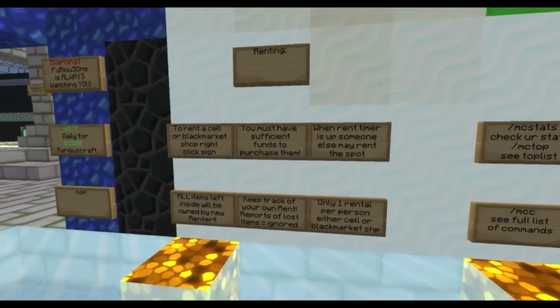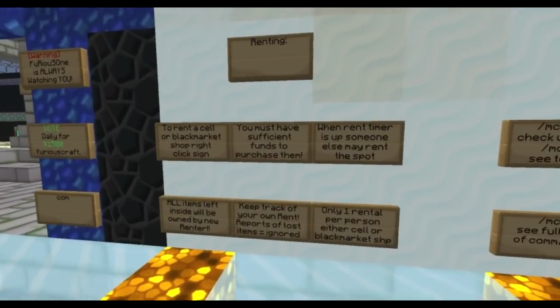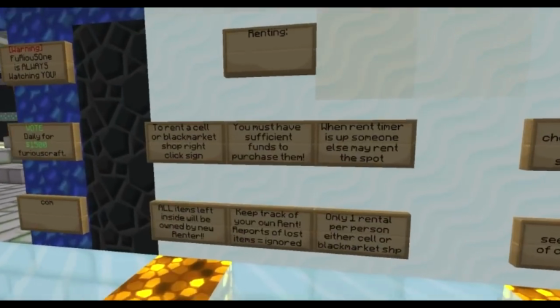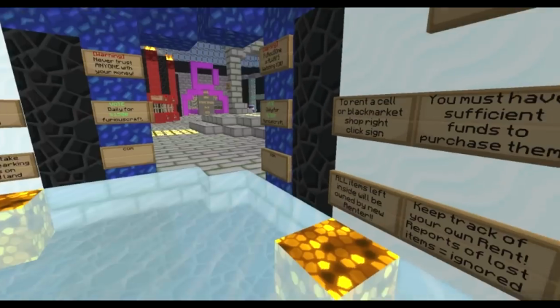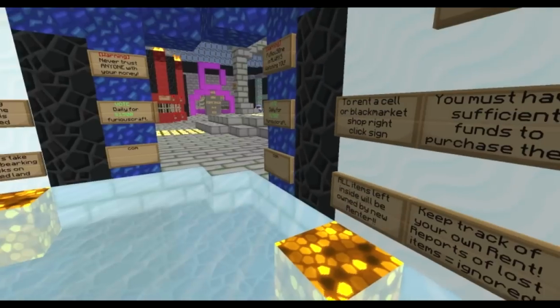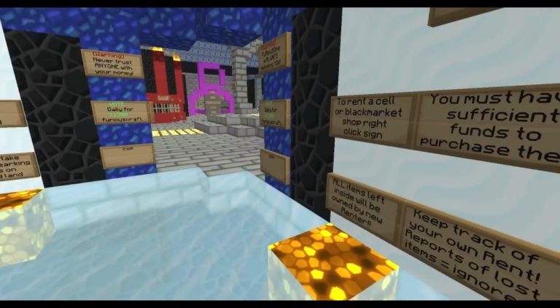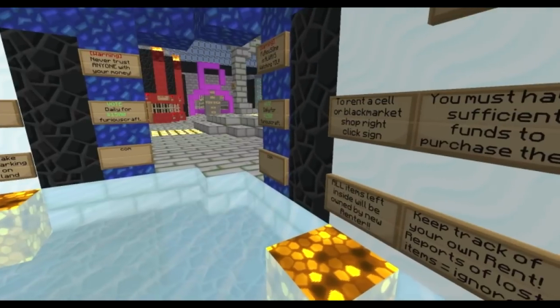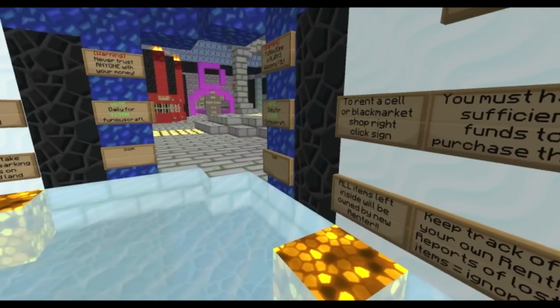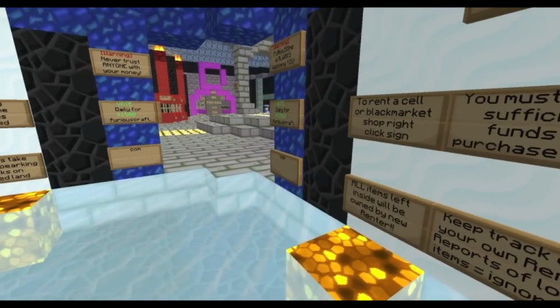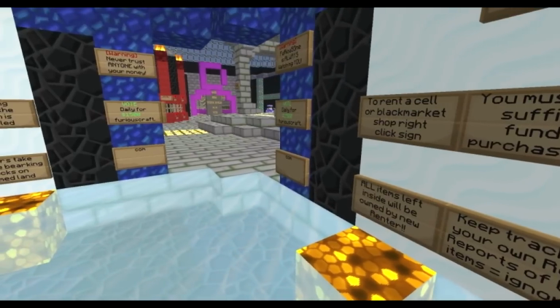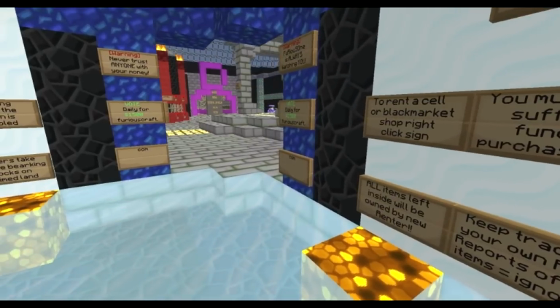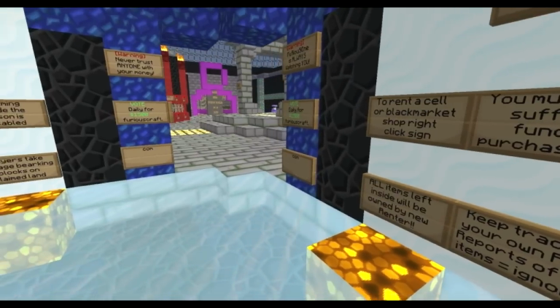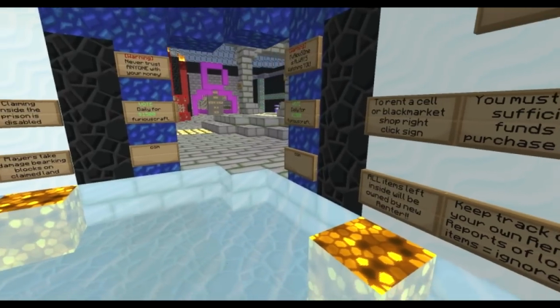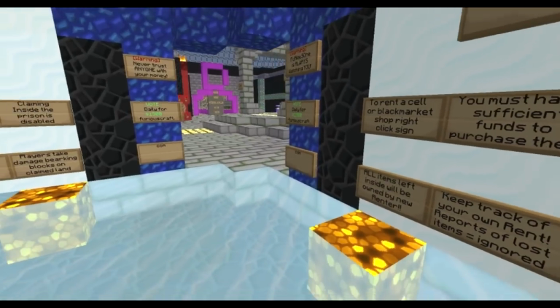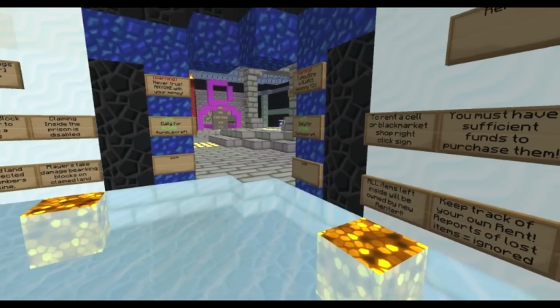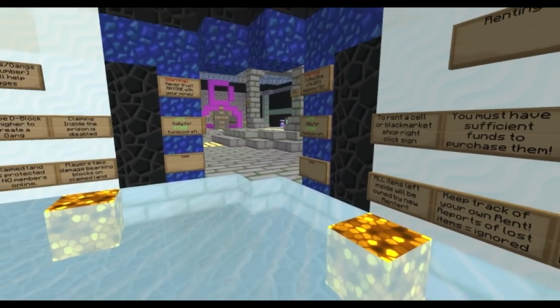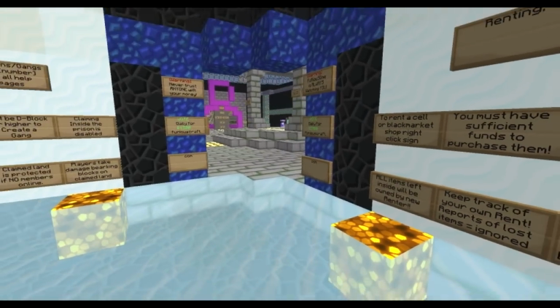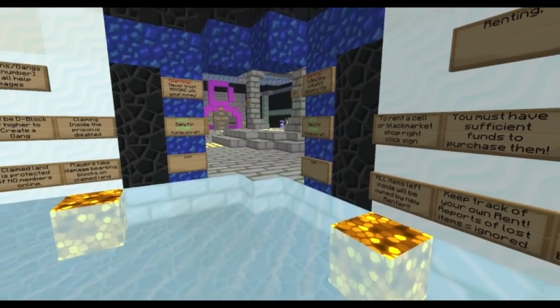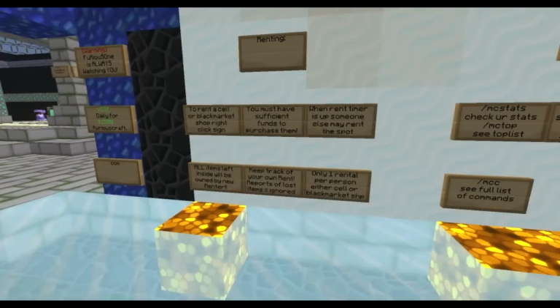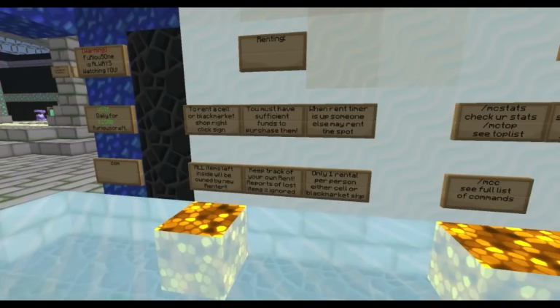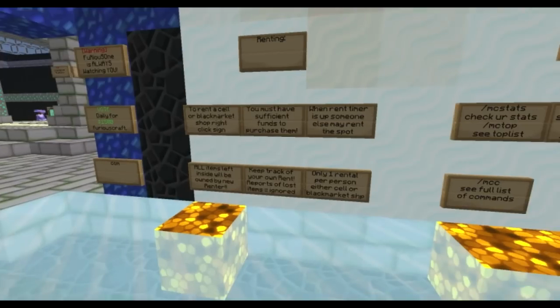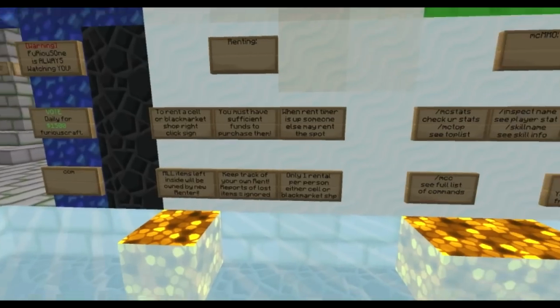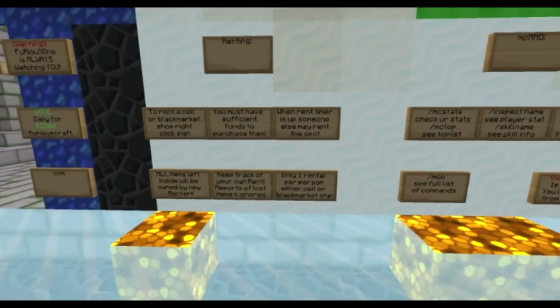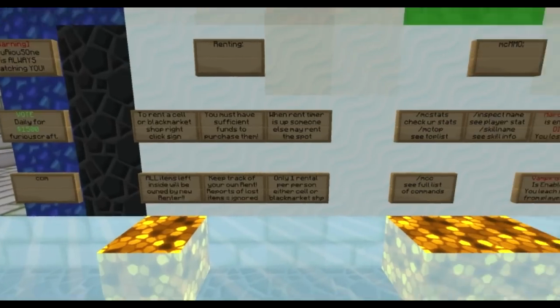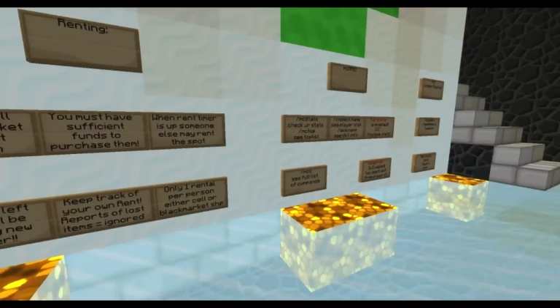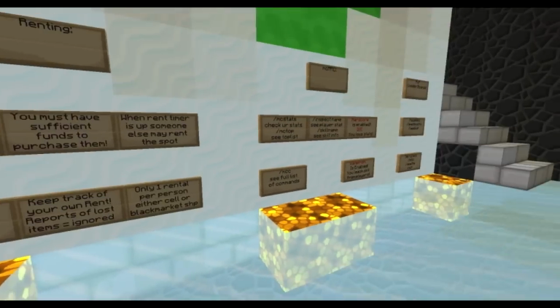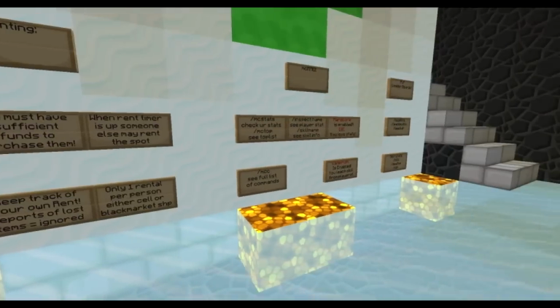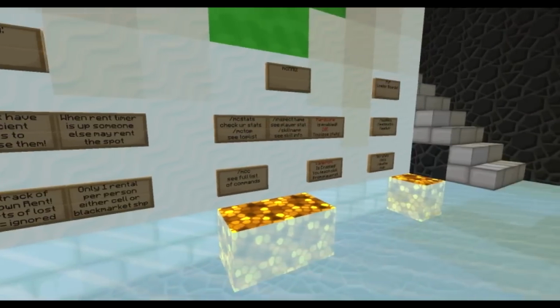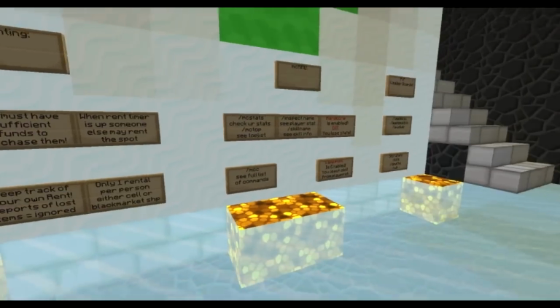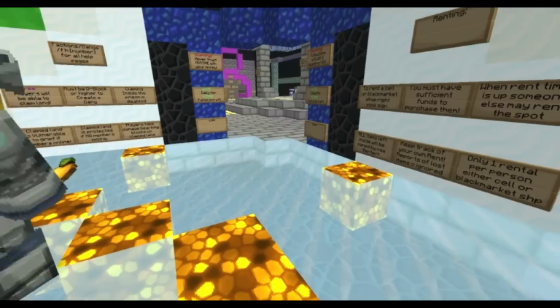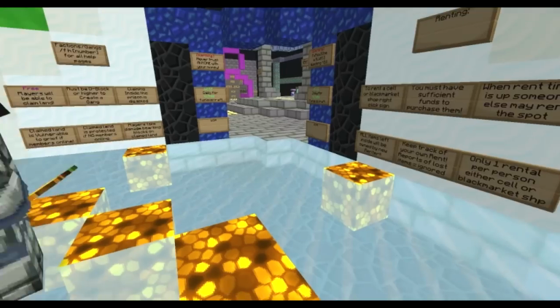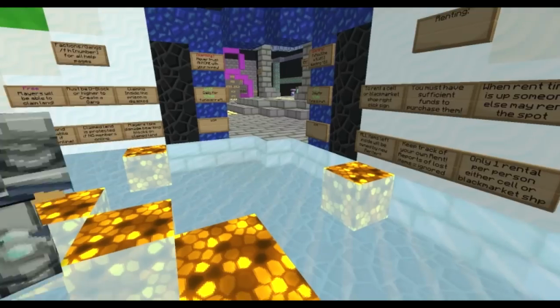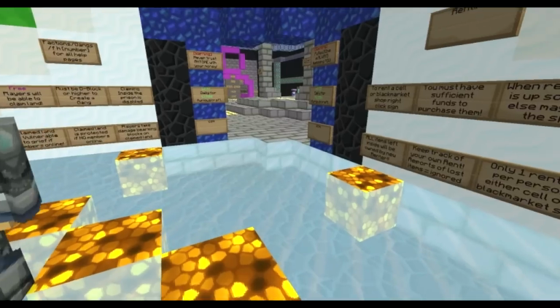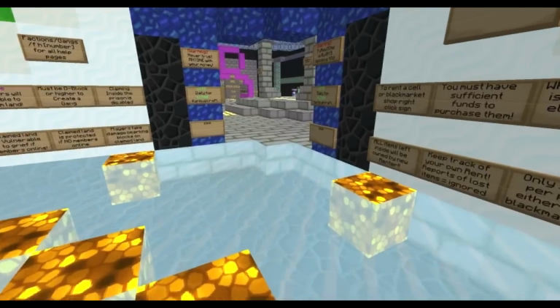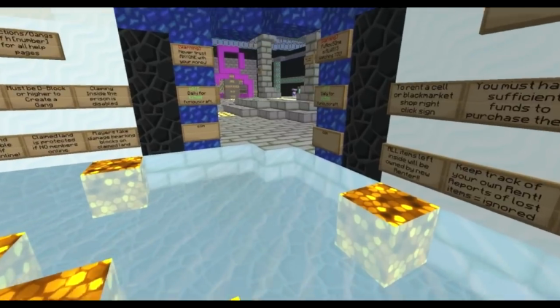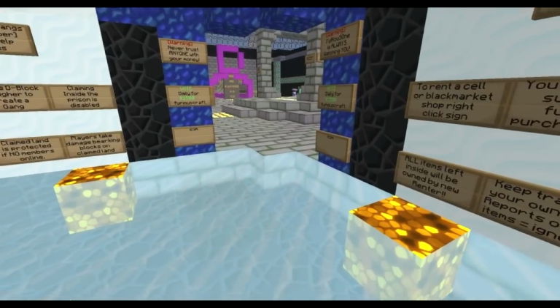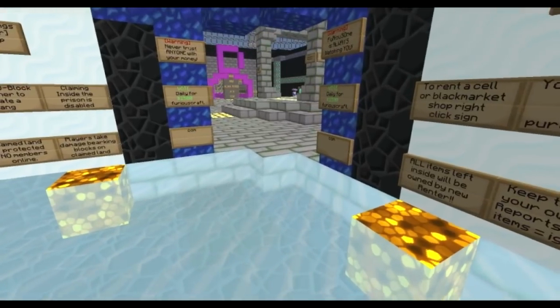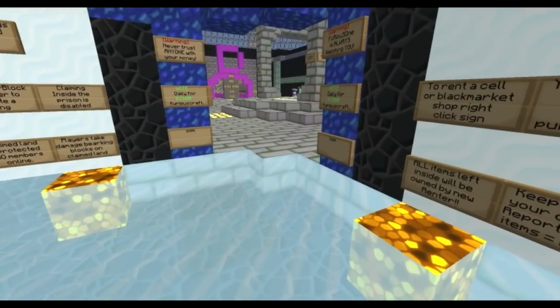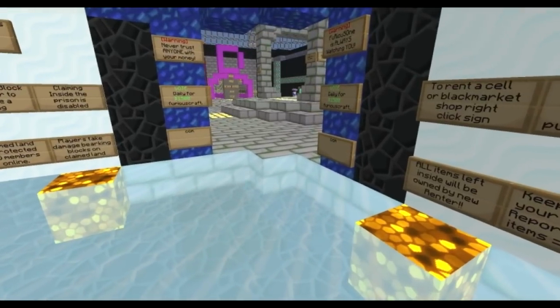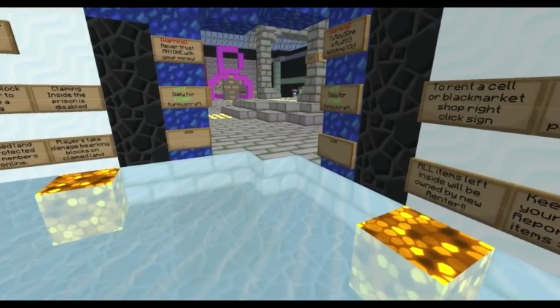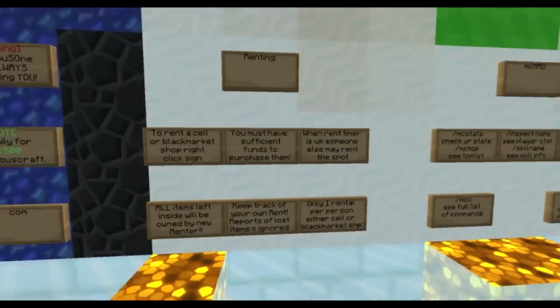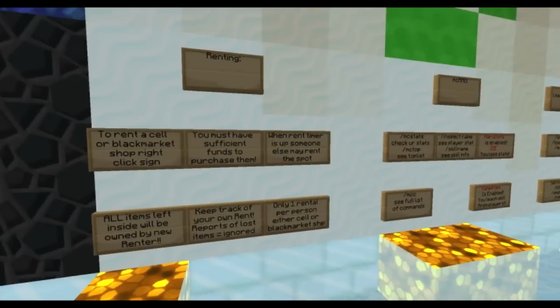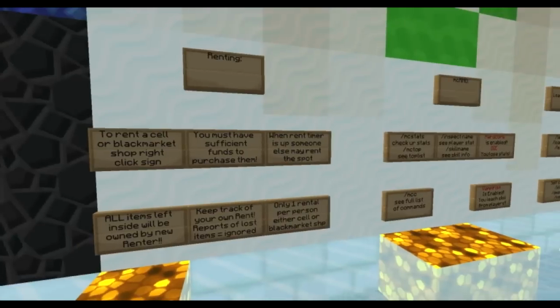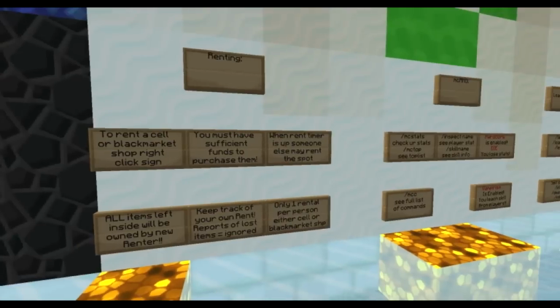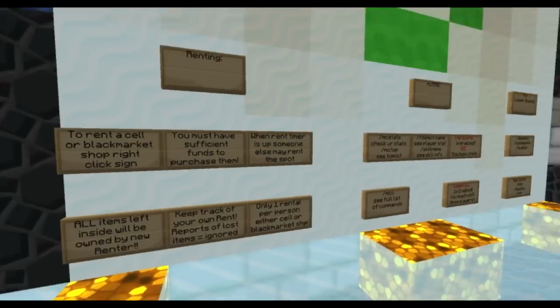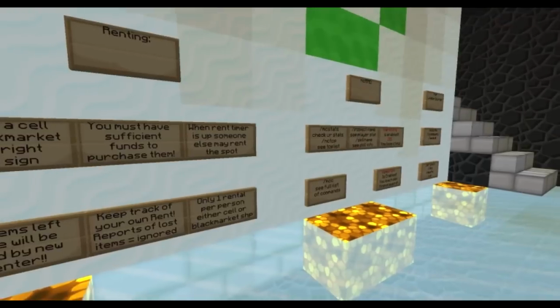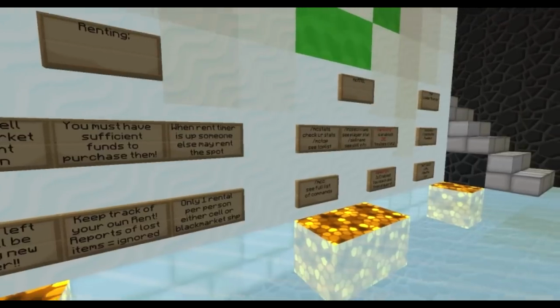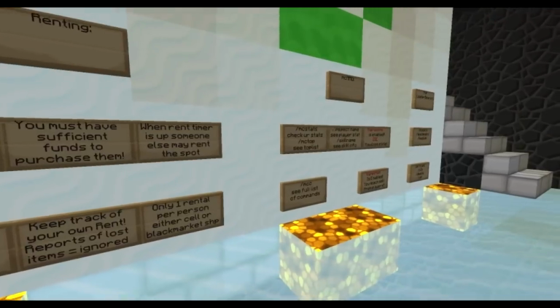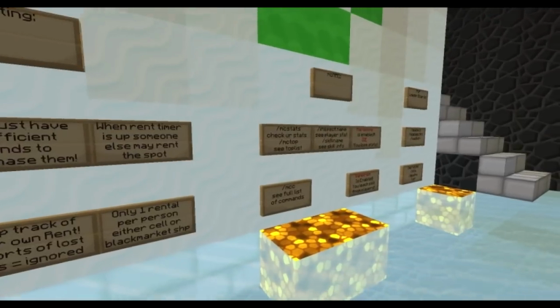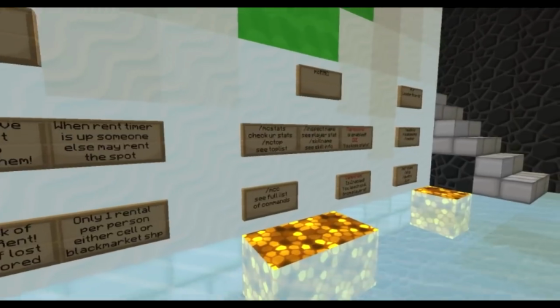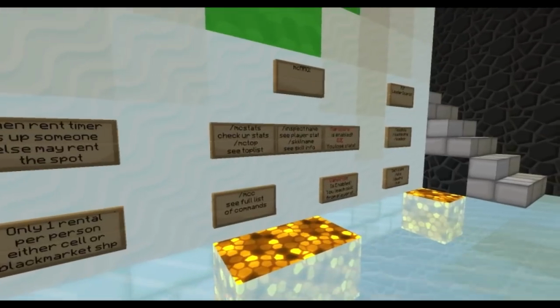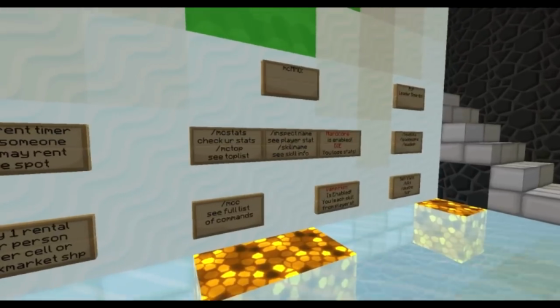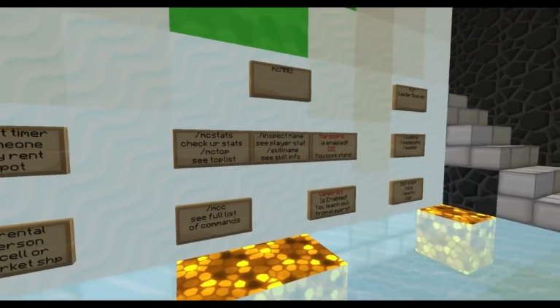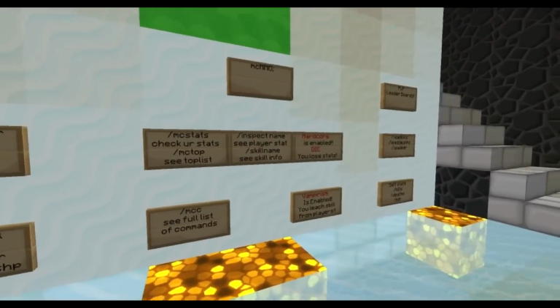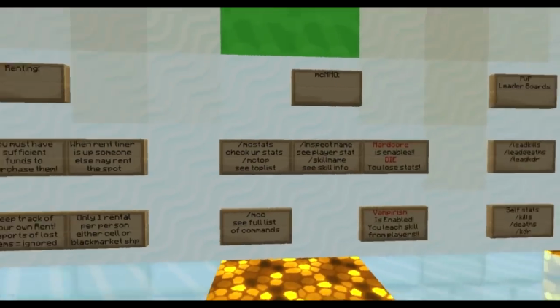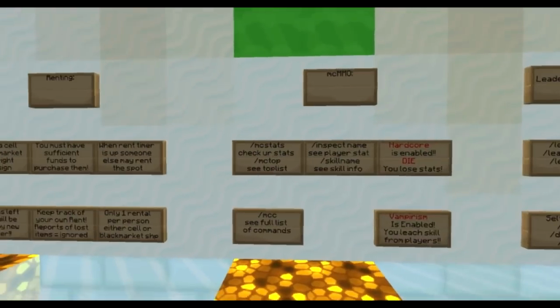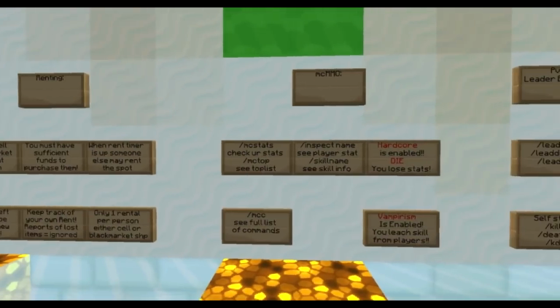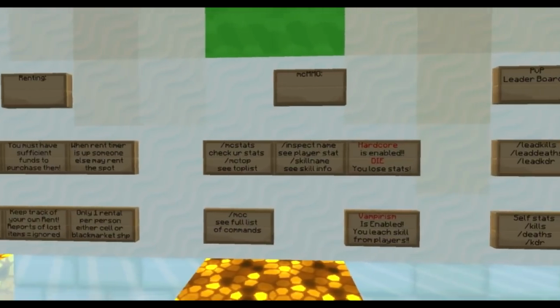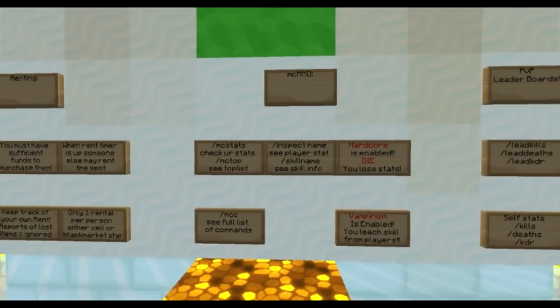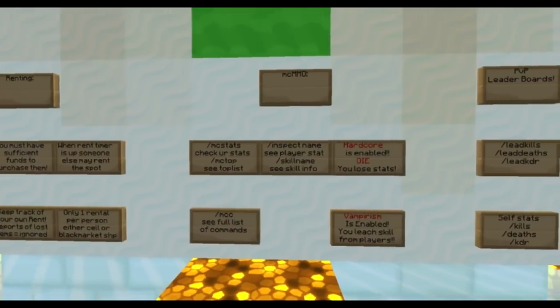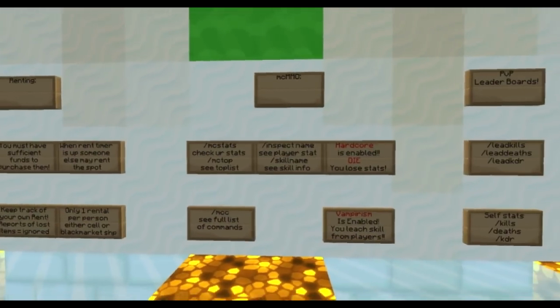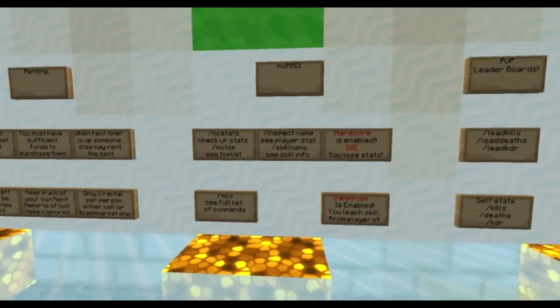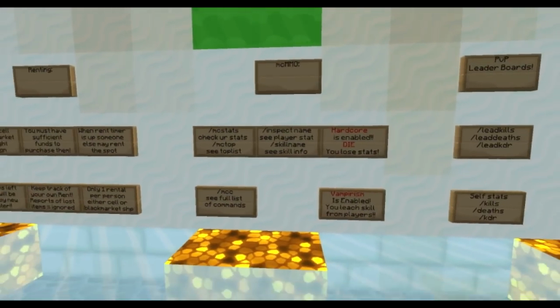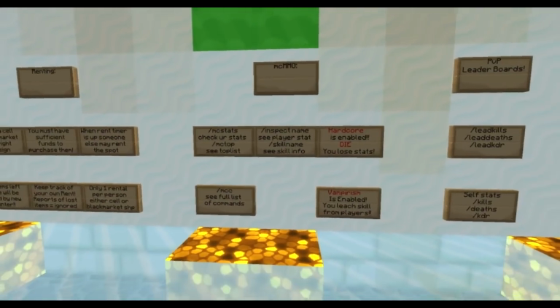Renting — we do have jail cells. Each block has jail cells. It's about $100 a day. You just right-click the sign and rent yourself a cell.